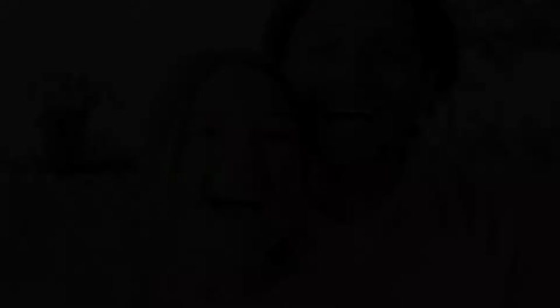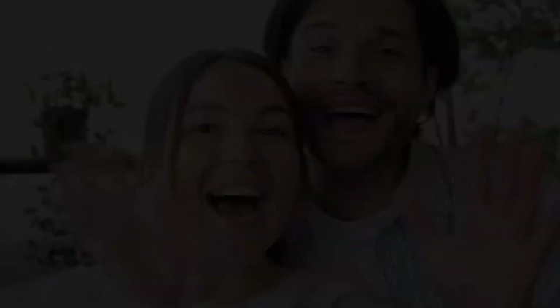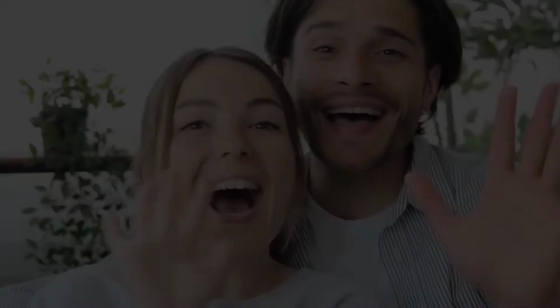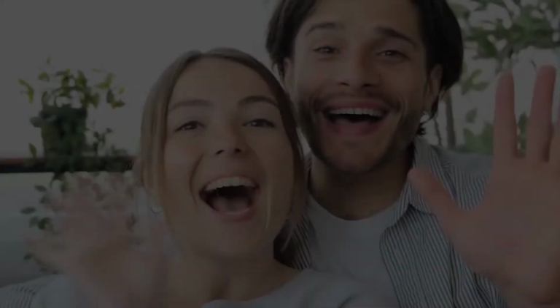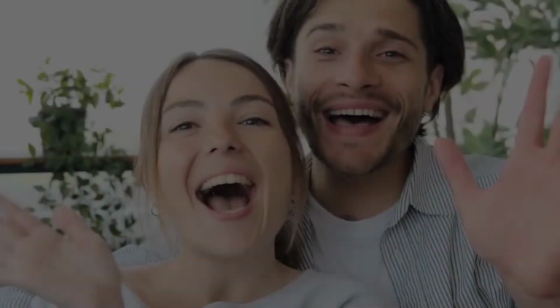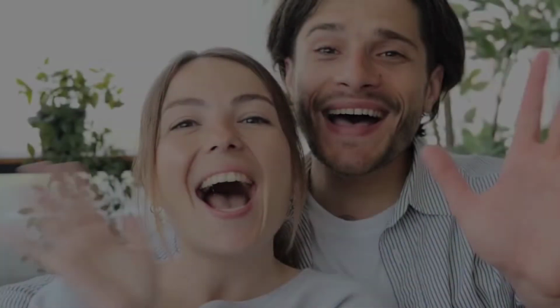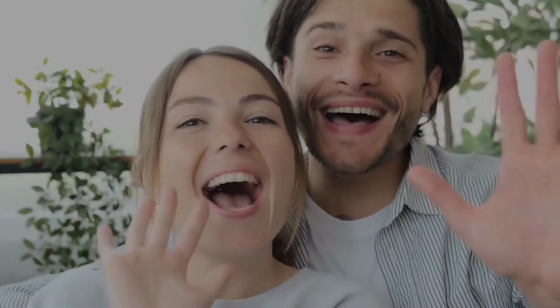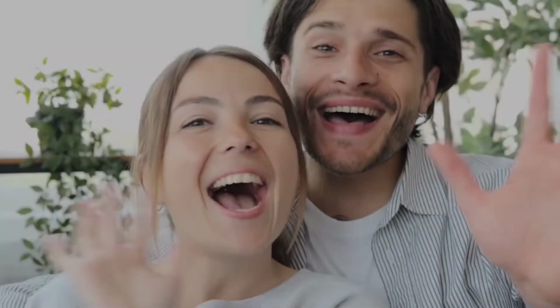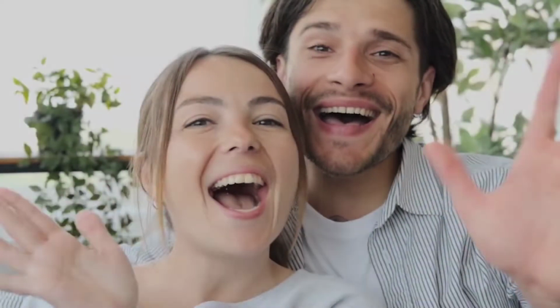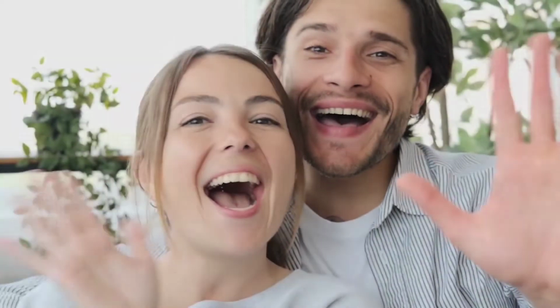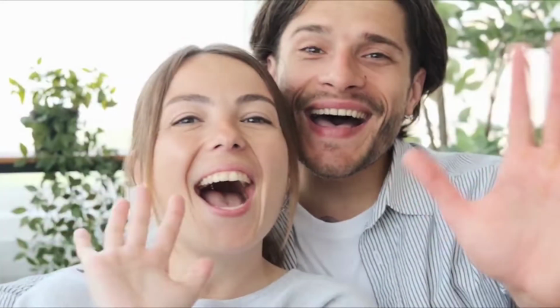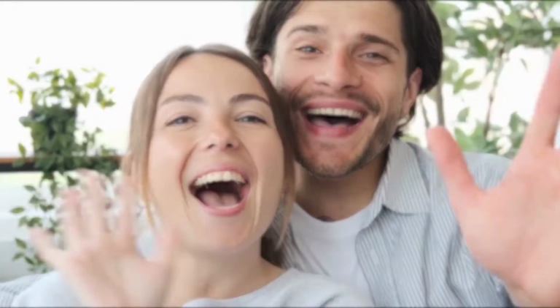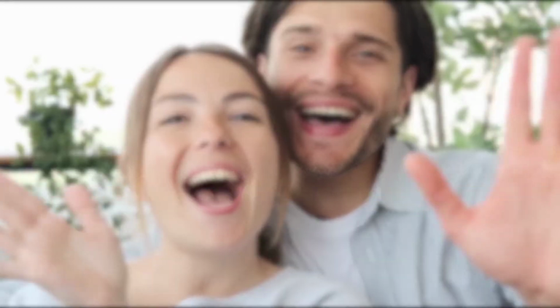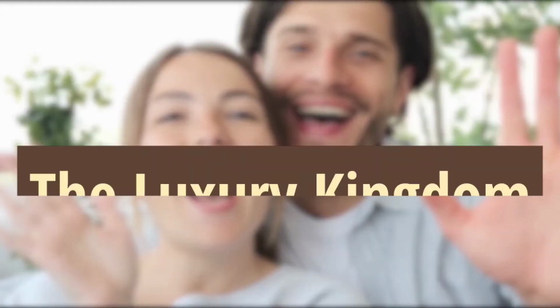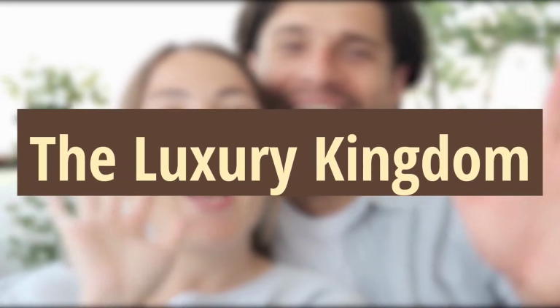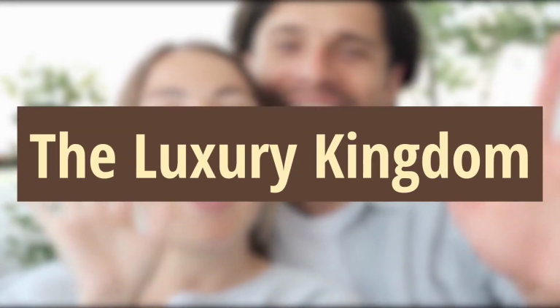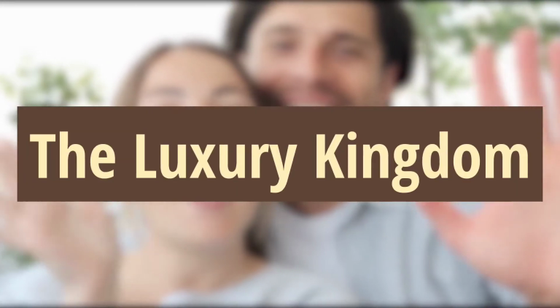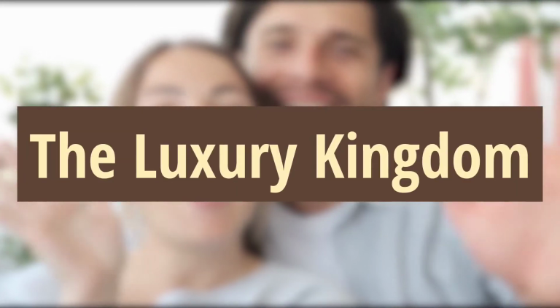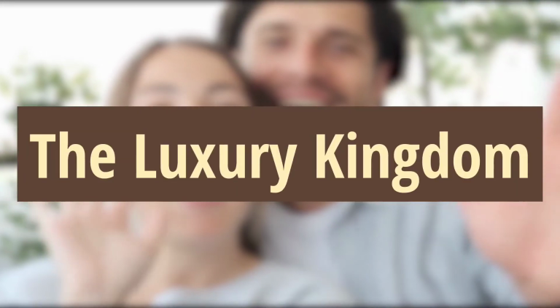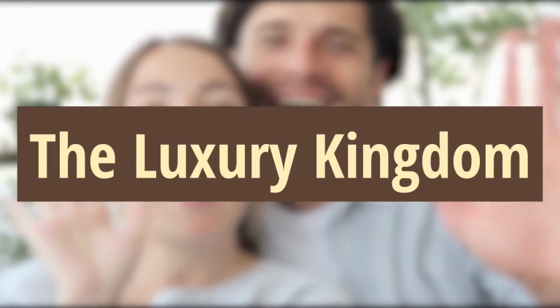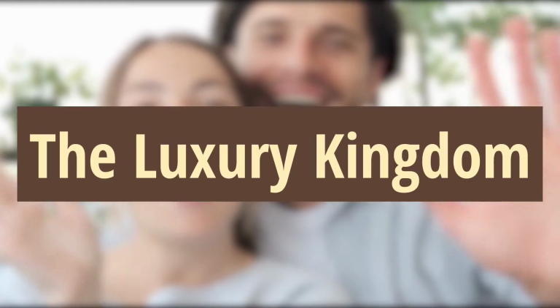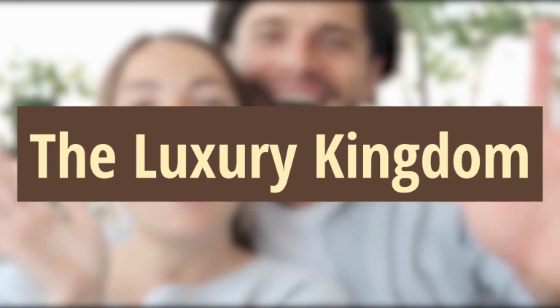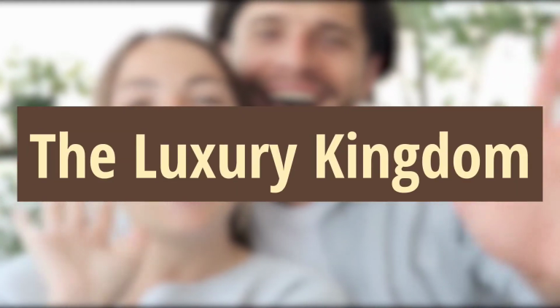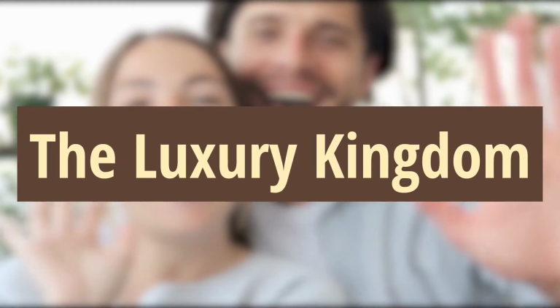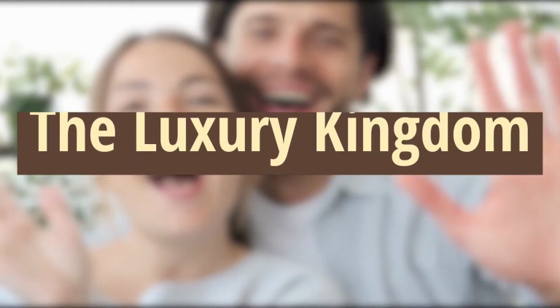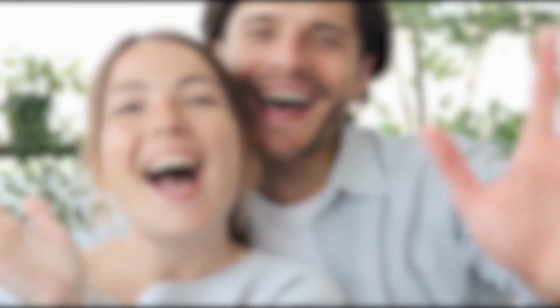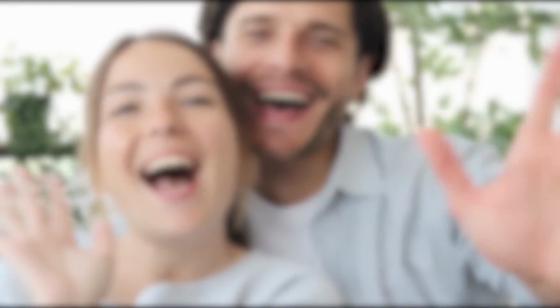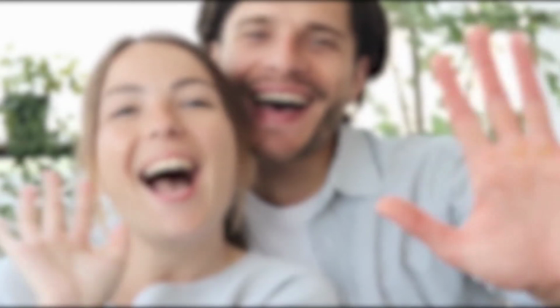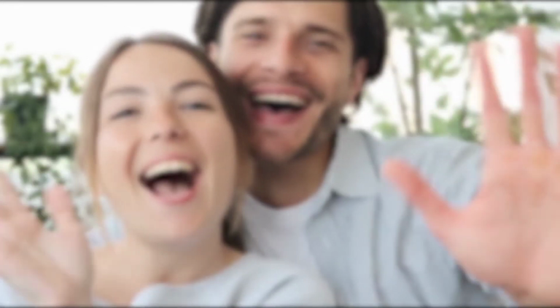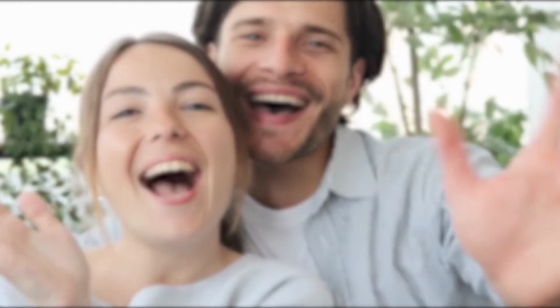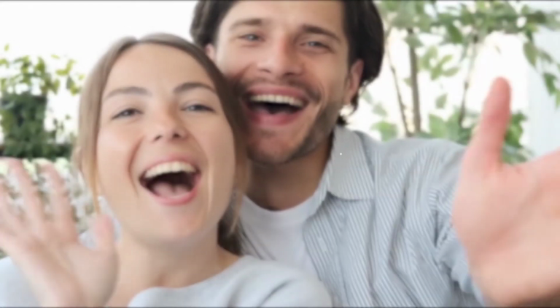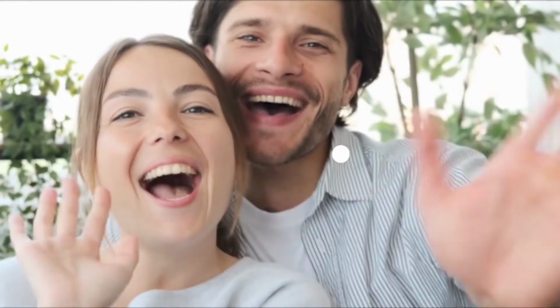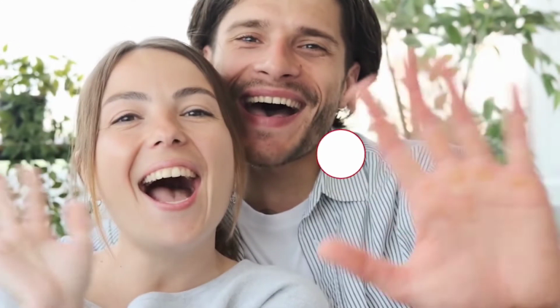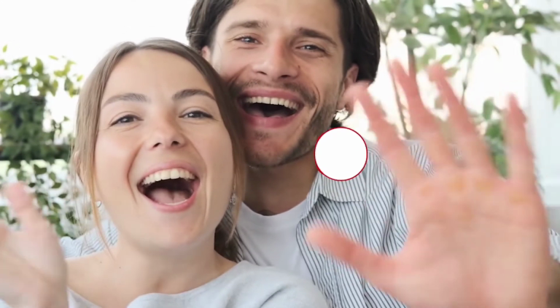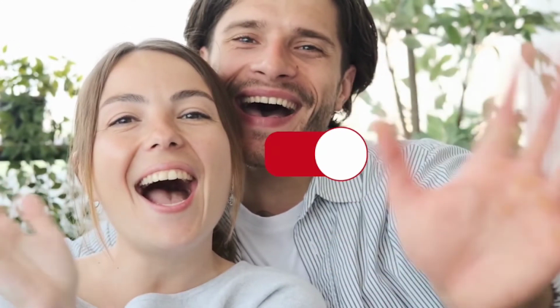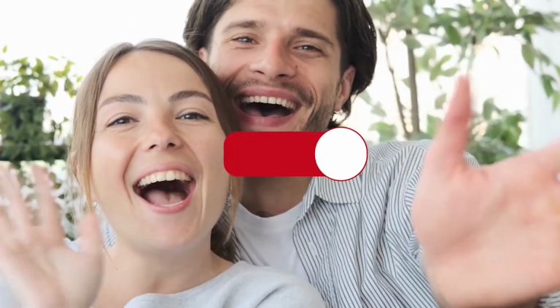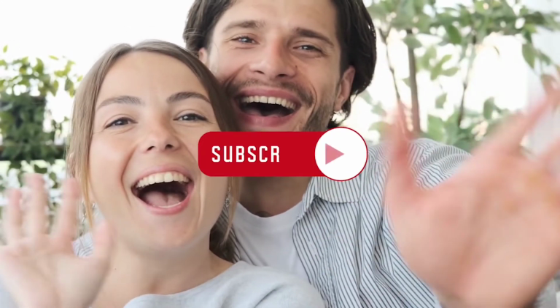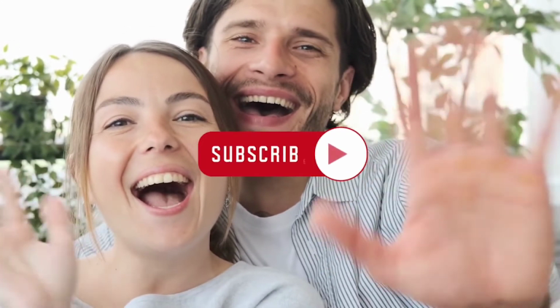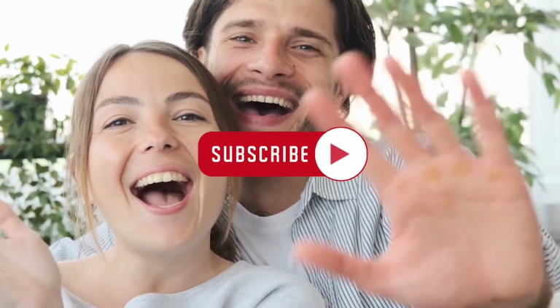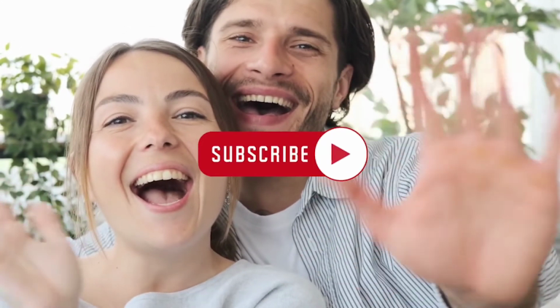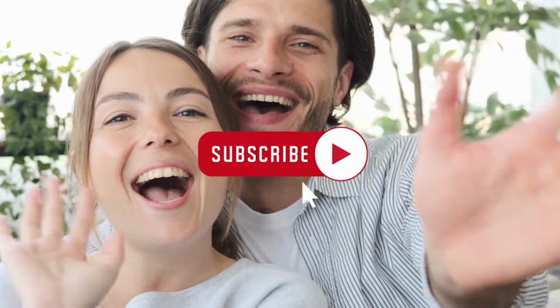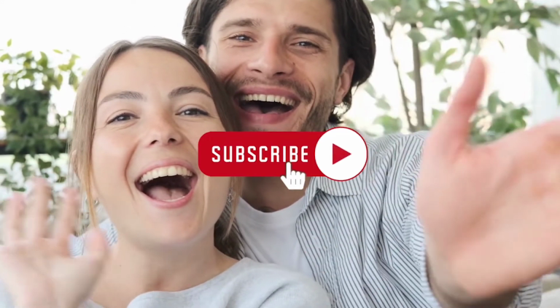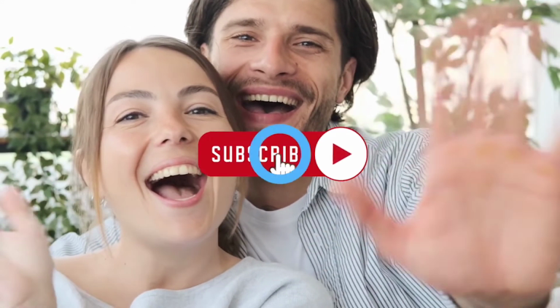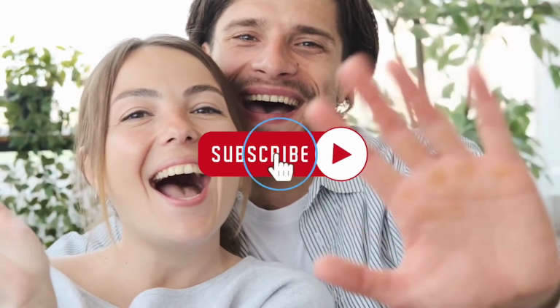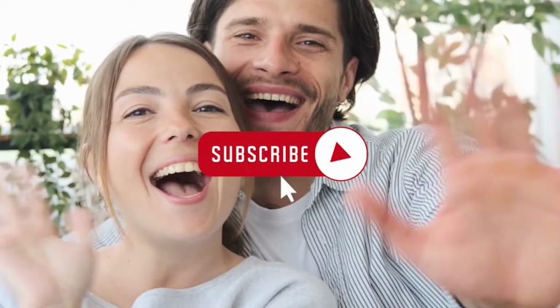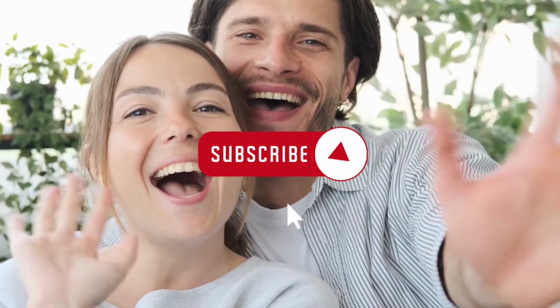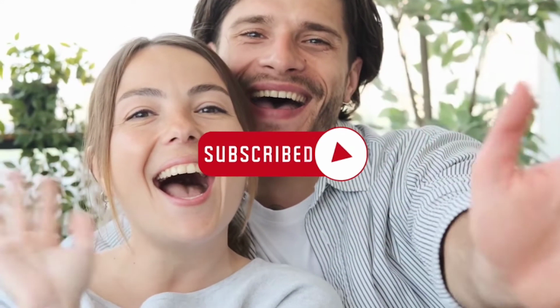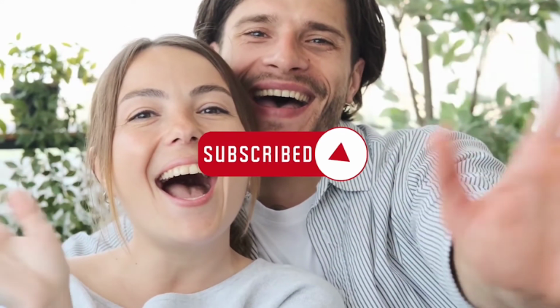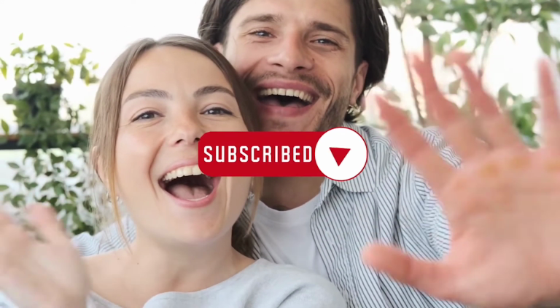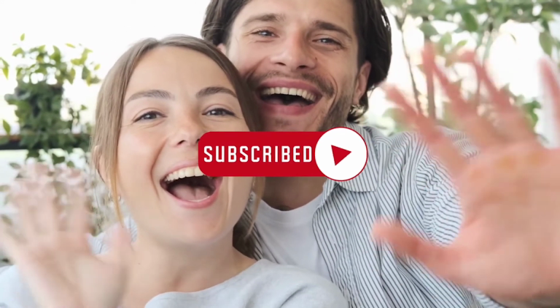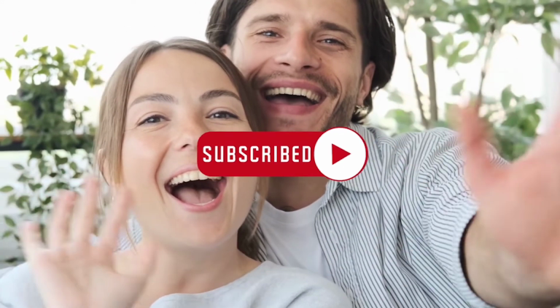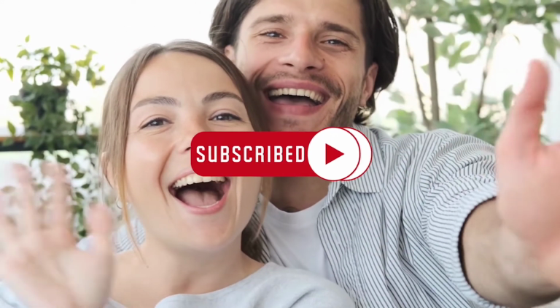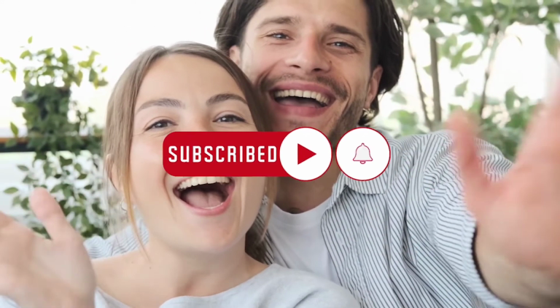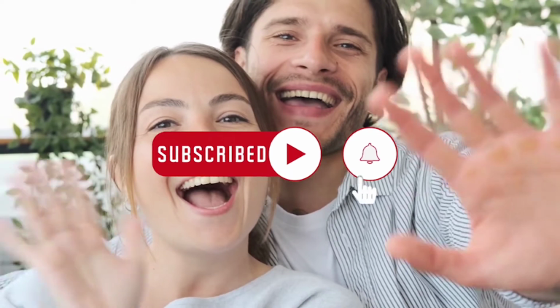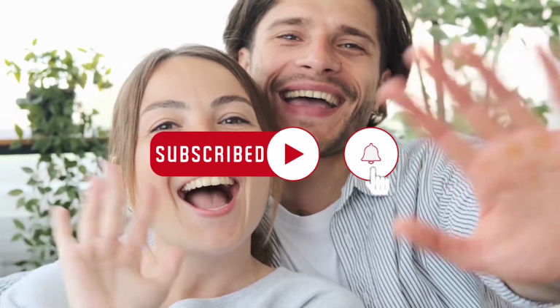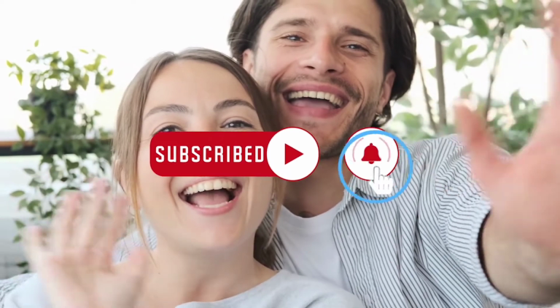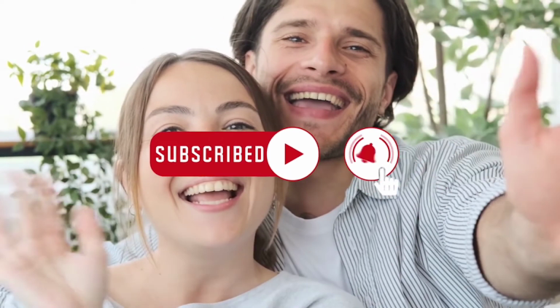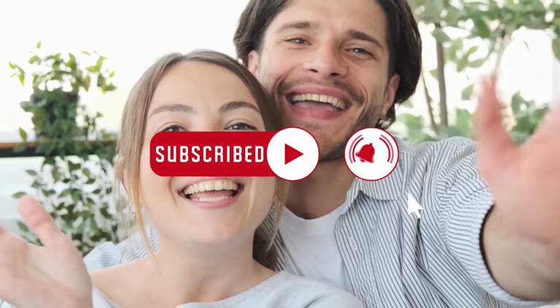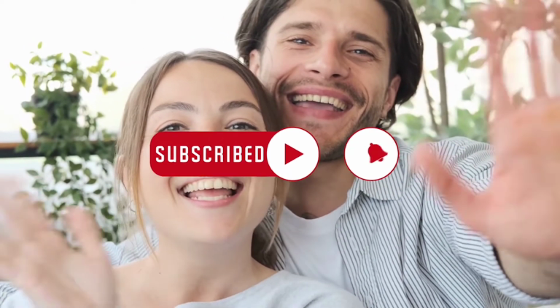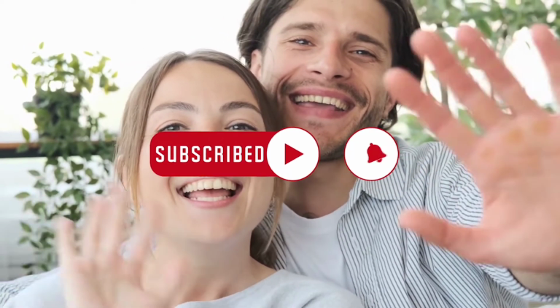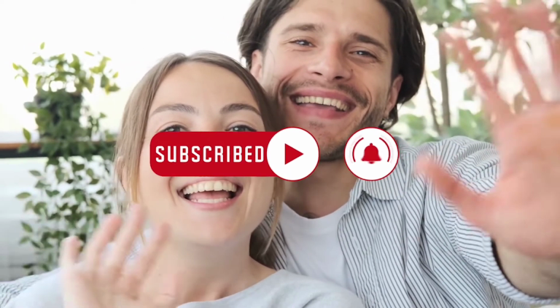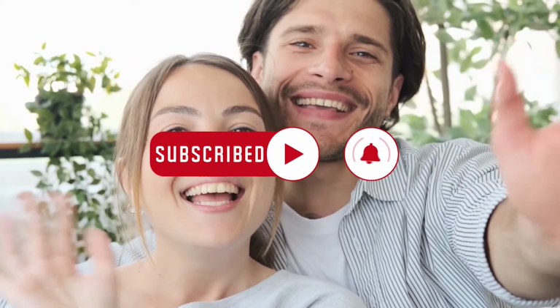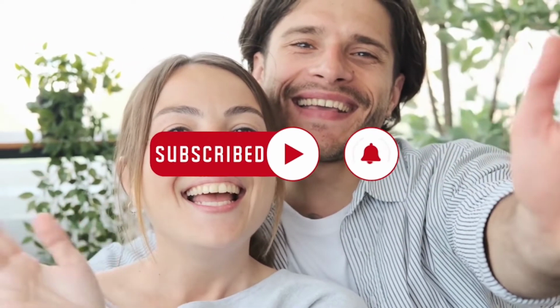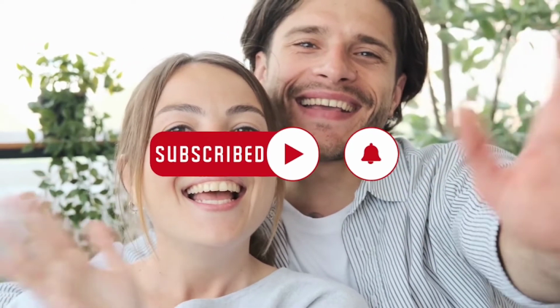Hello and welcome back to the Luxury Kingdom. Before we start, hit that red subscribe button so that you never miss out on any of our videos.